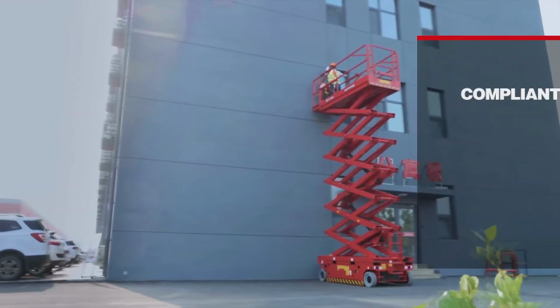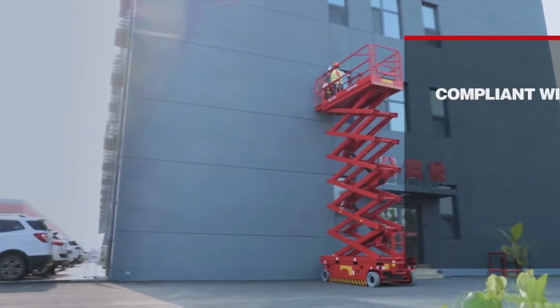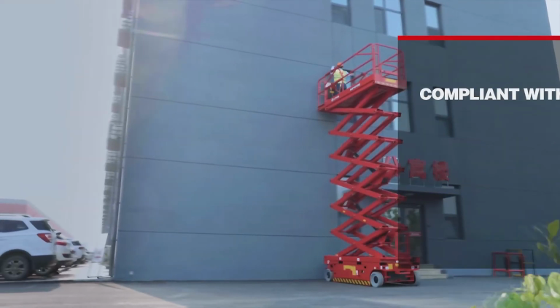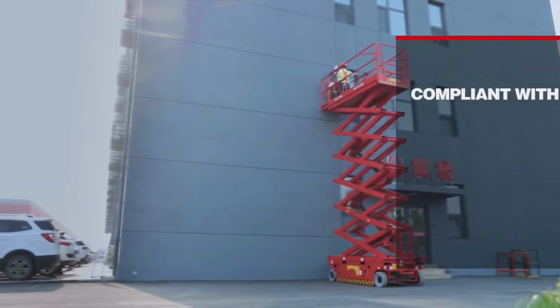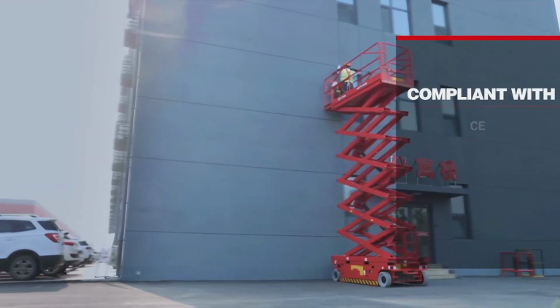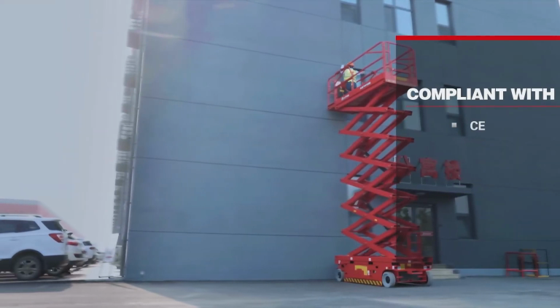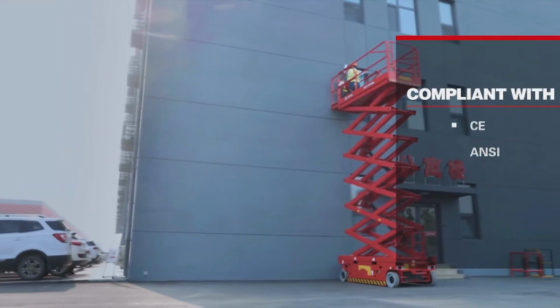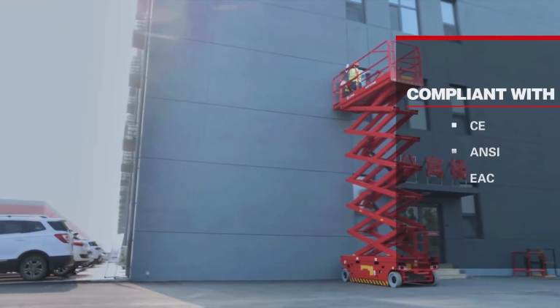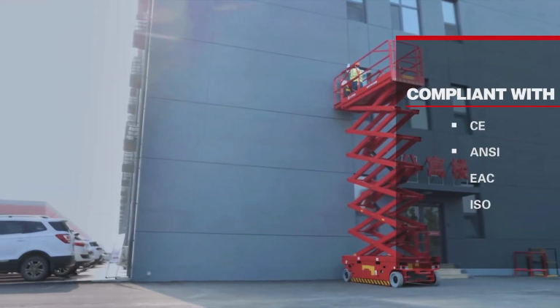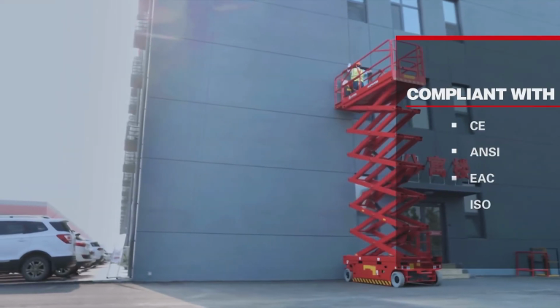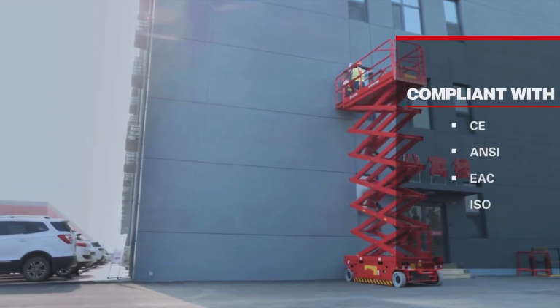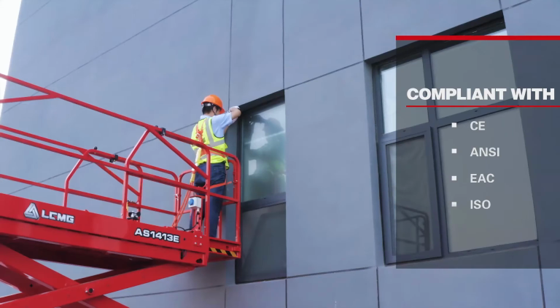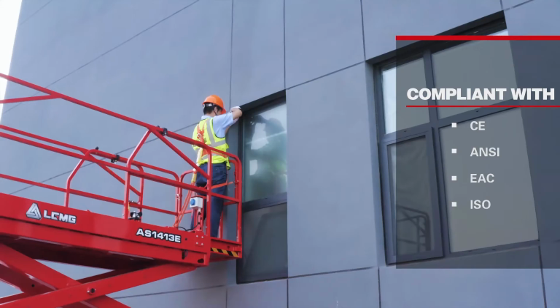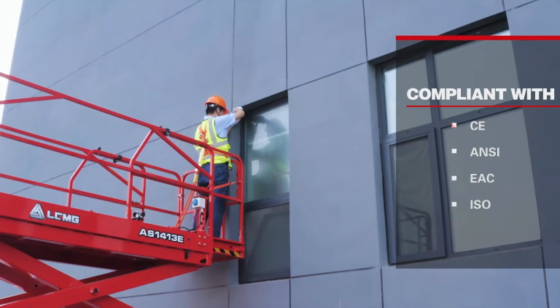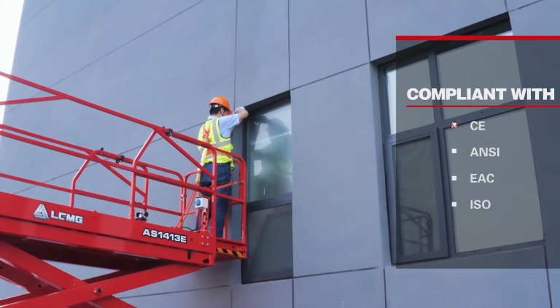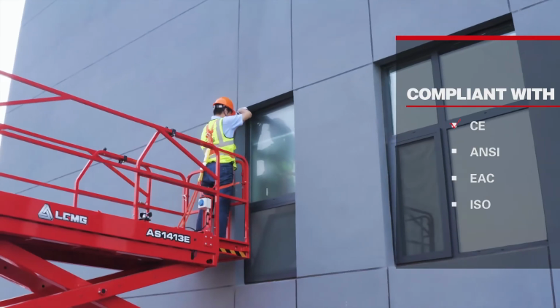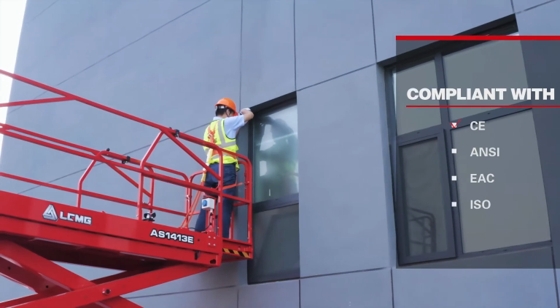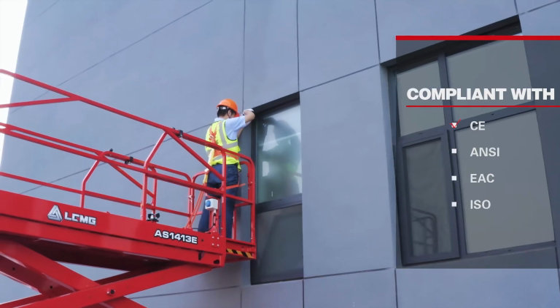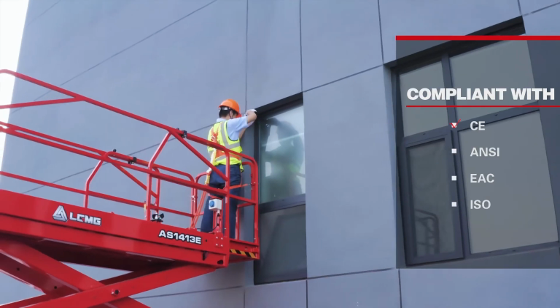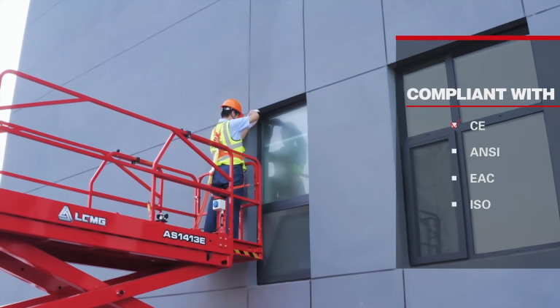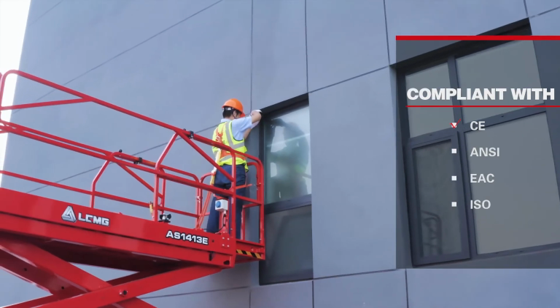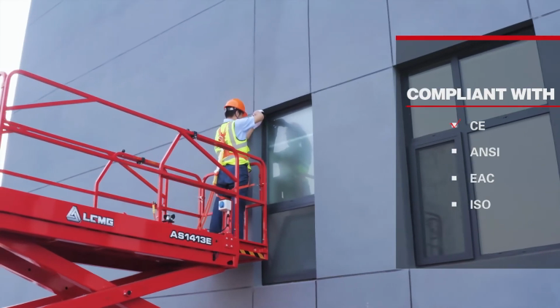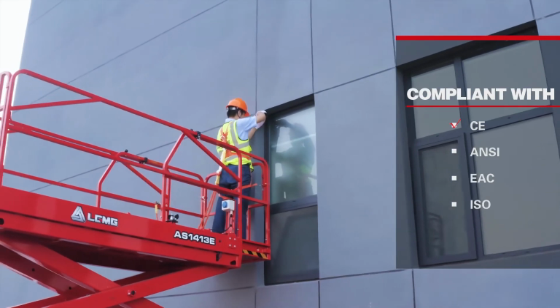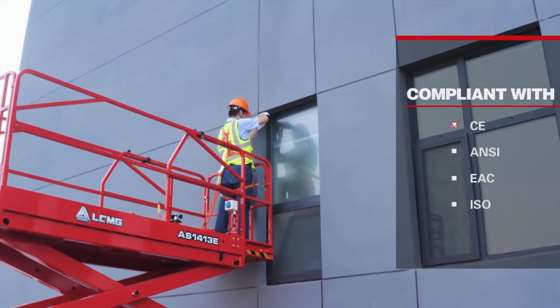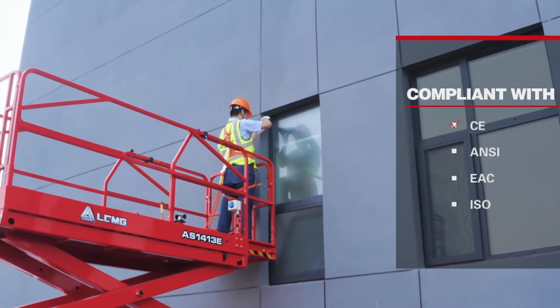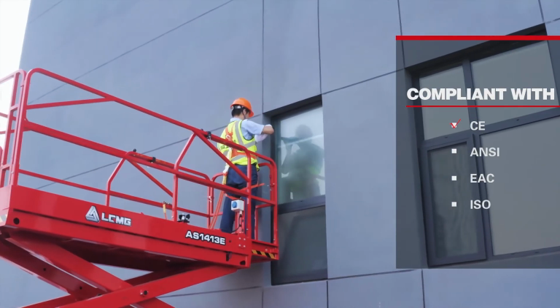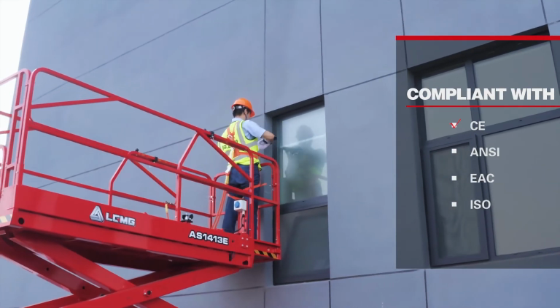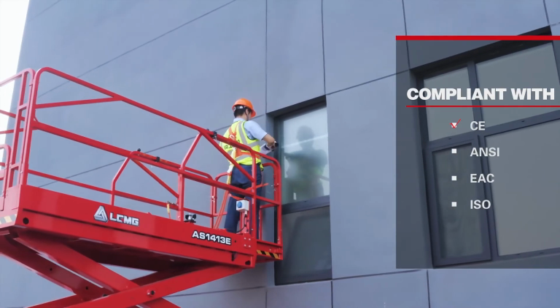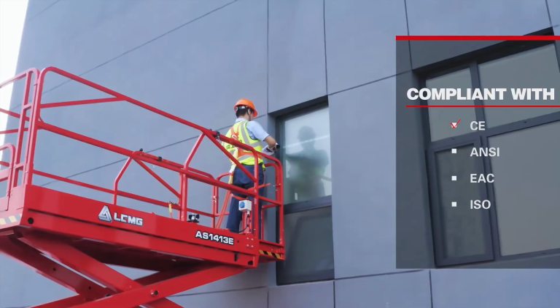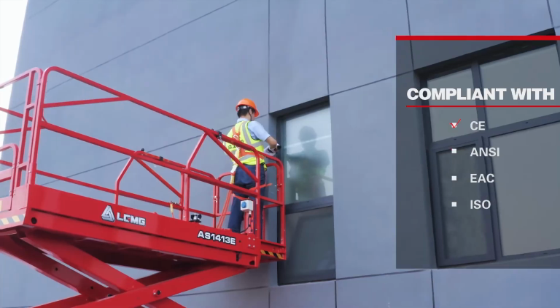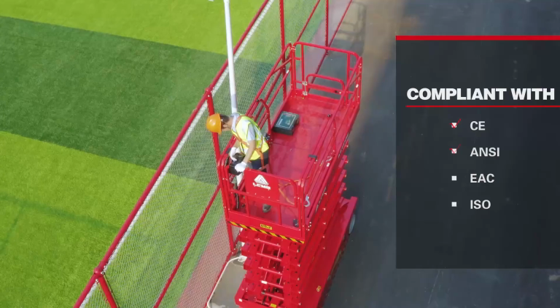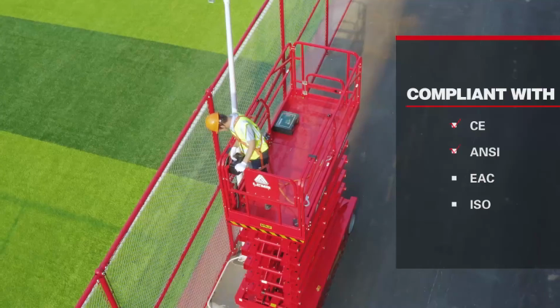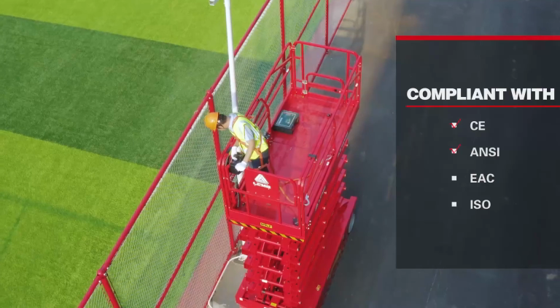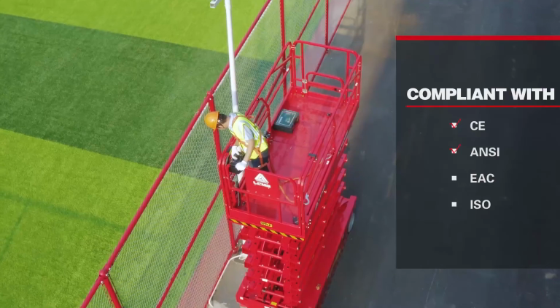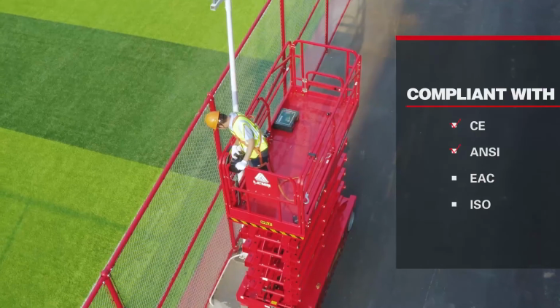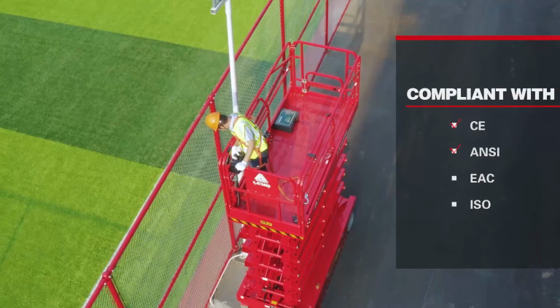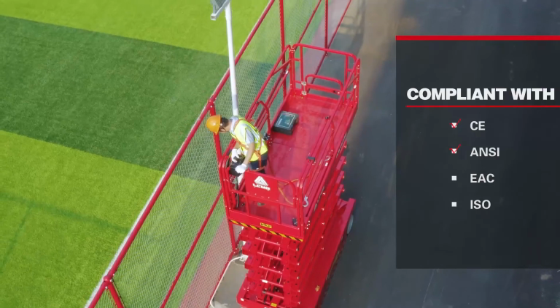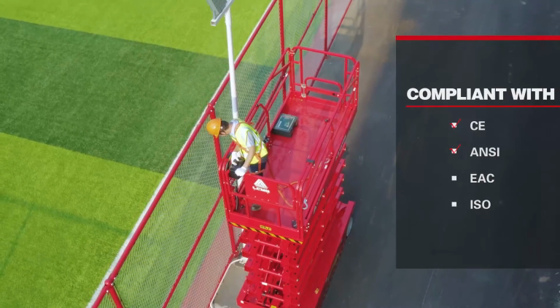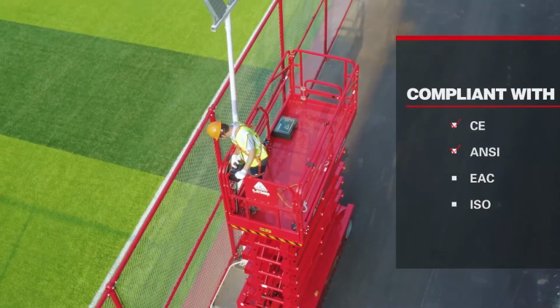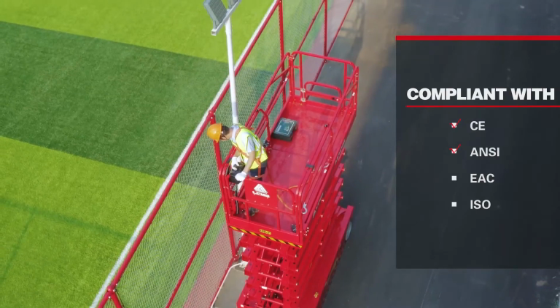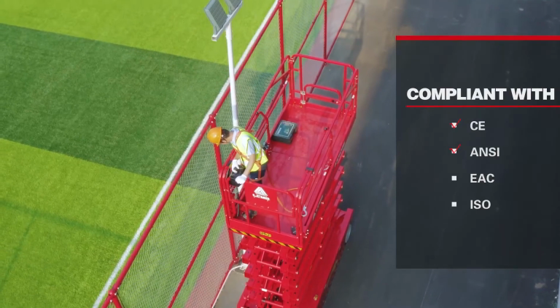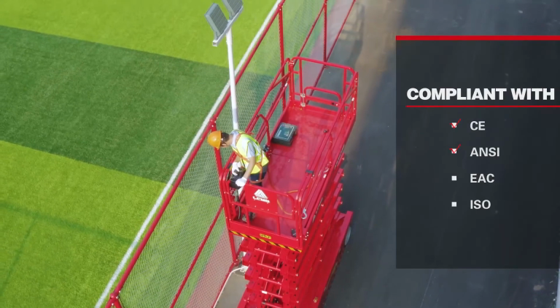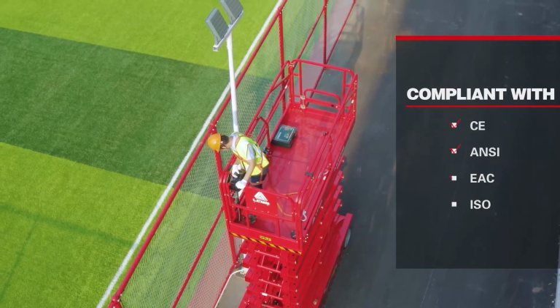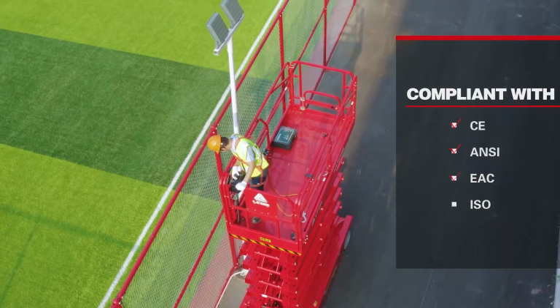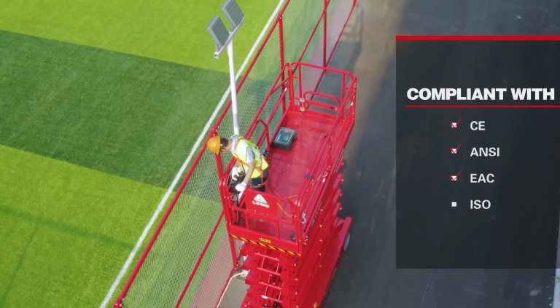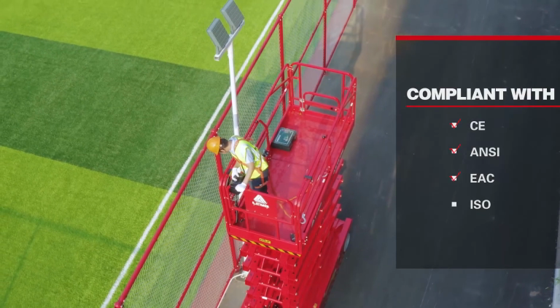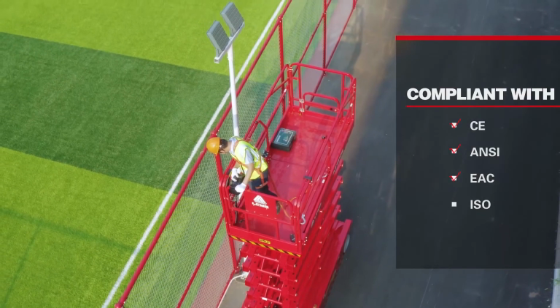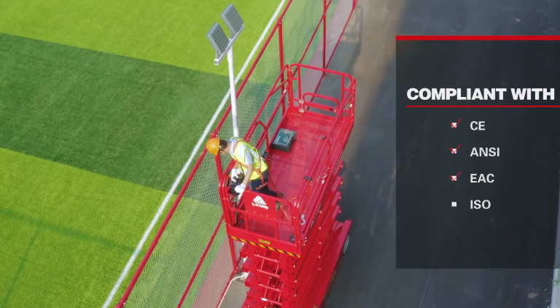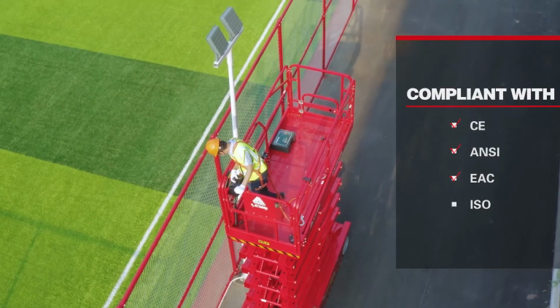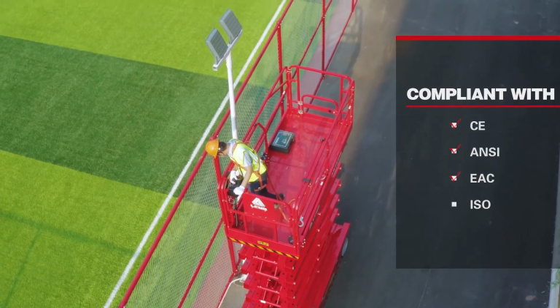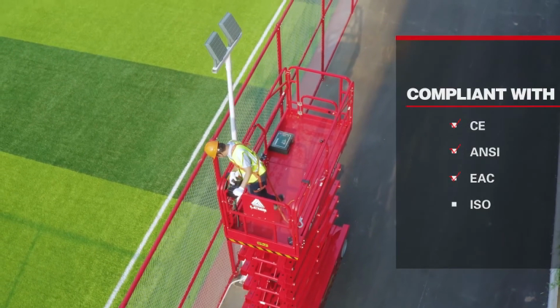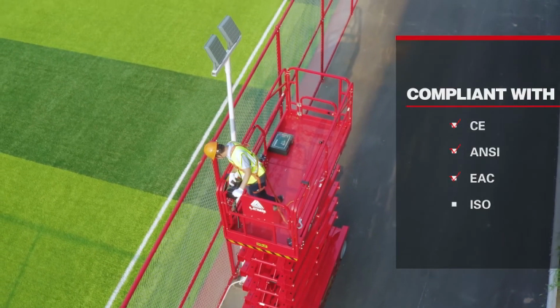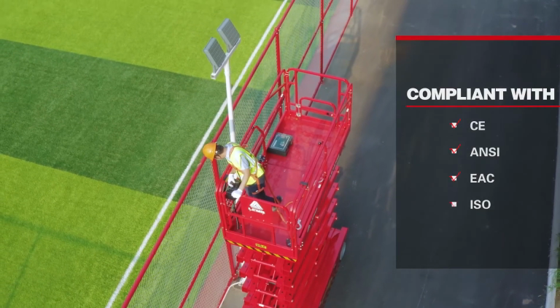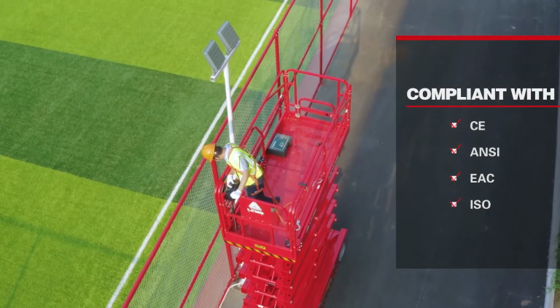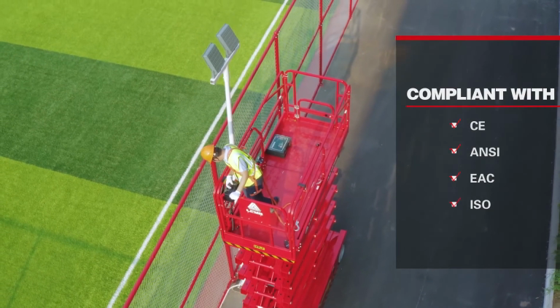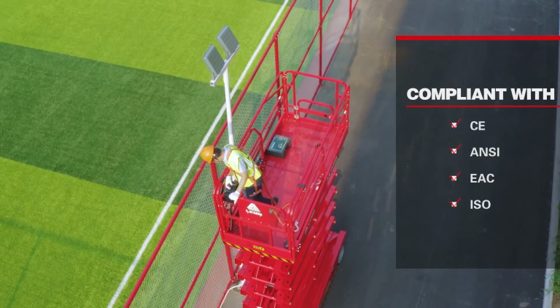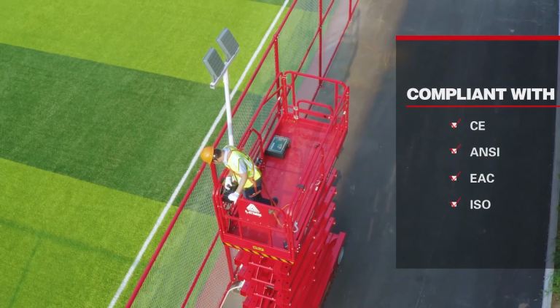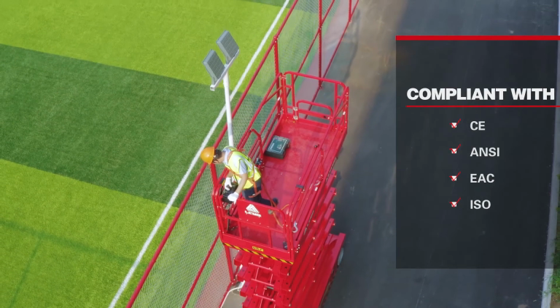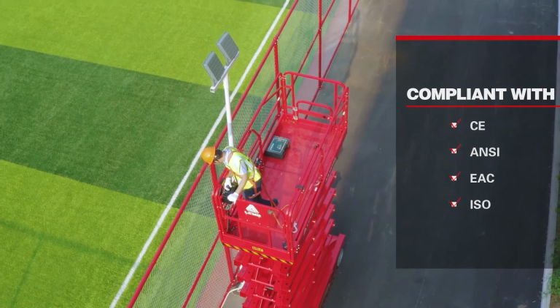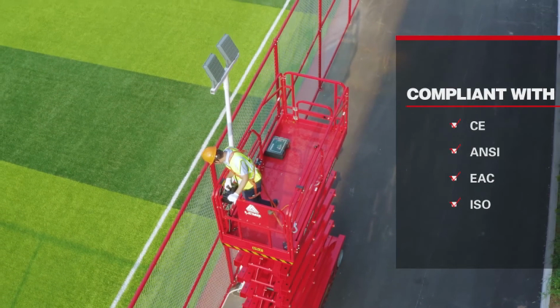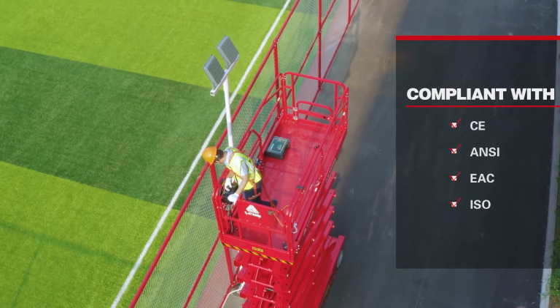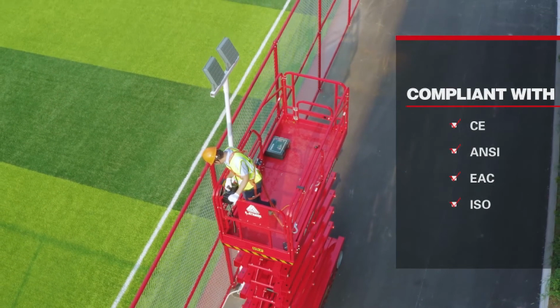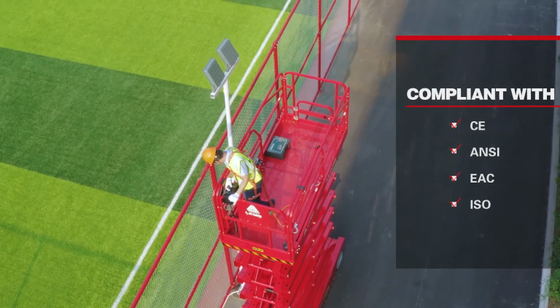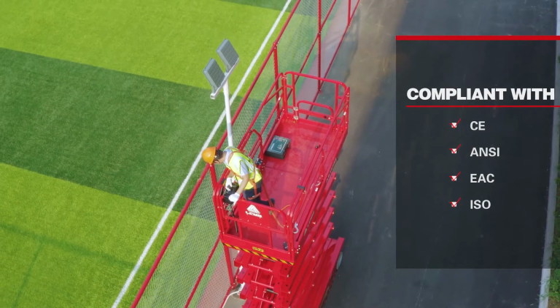The AS1413E has been certified and is compliant with CE, ANSI, EAC, ISO, and other international standards.